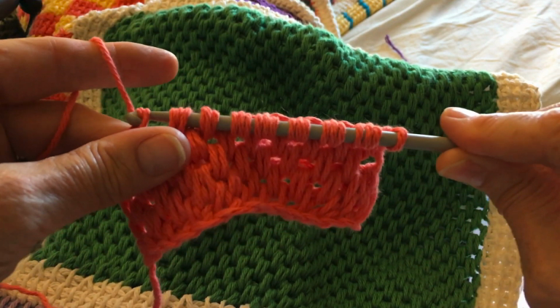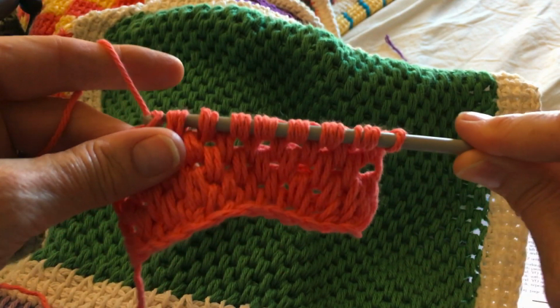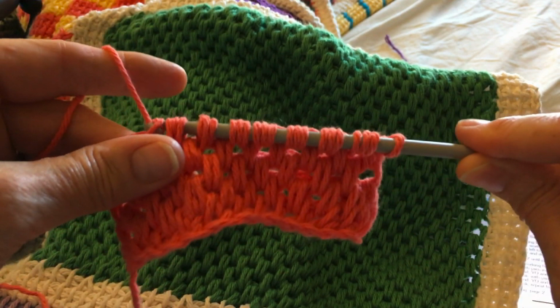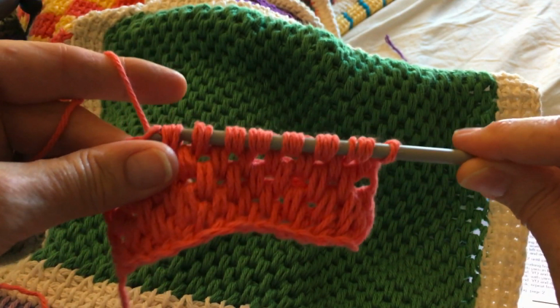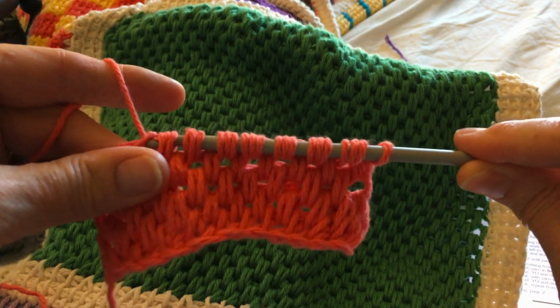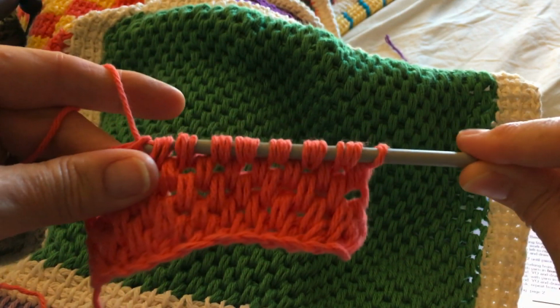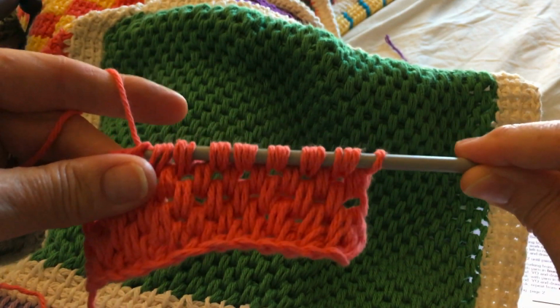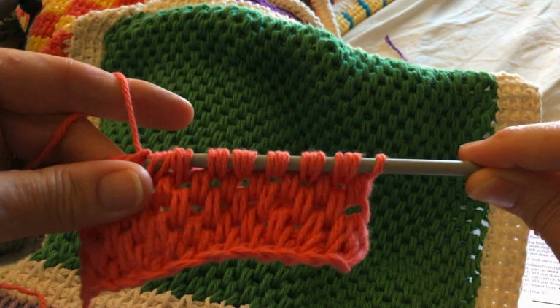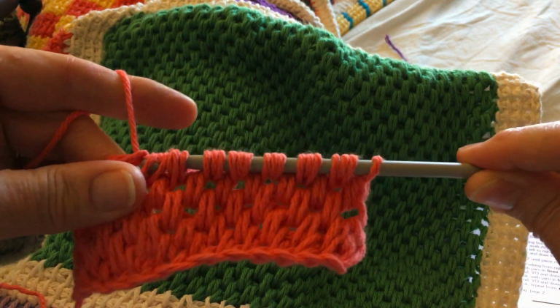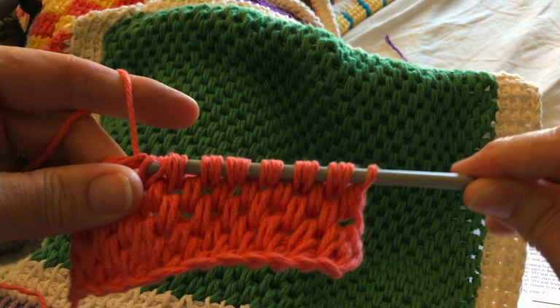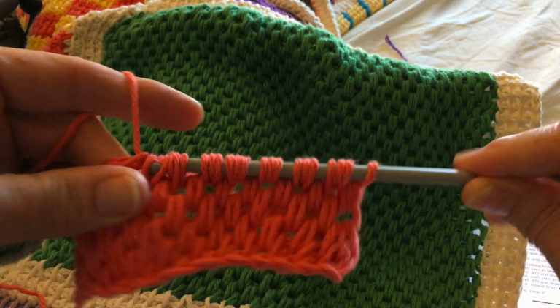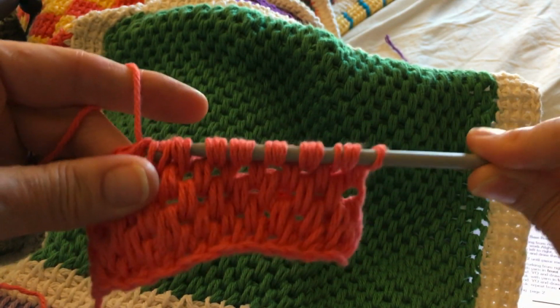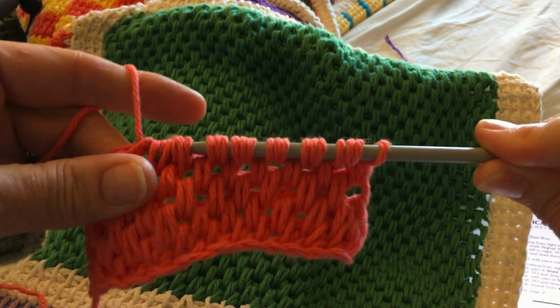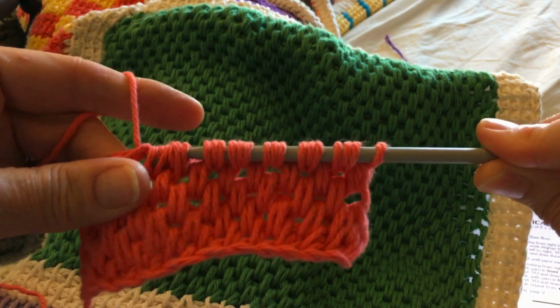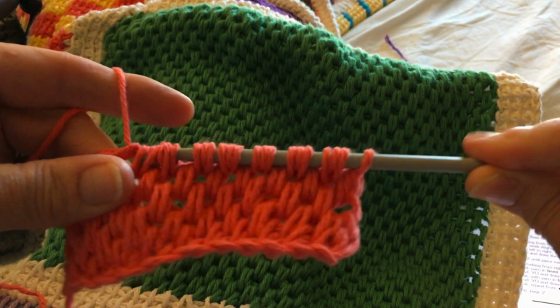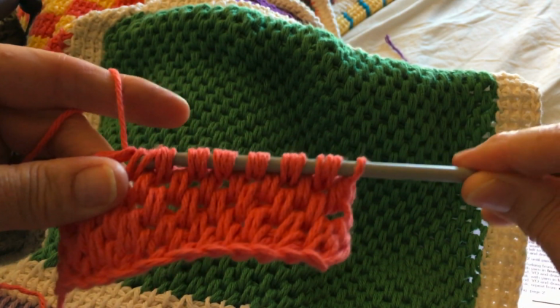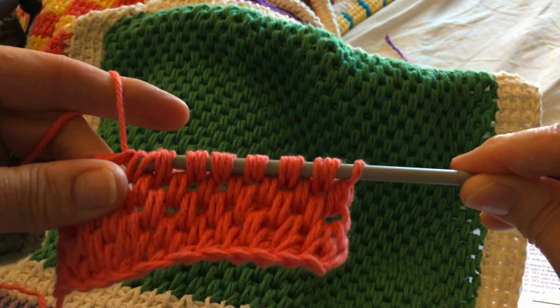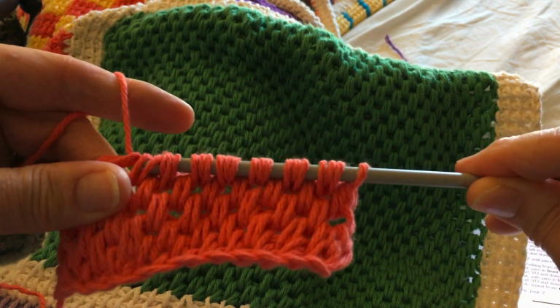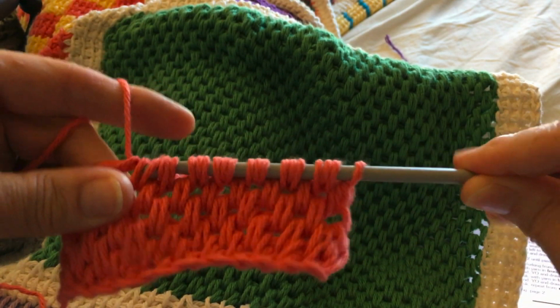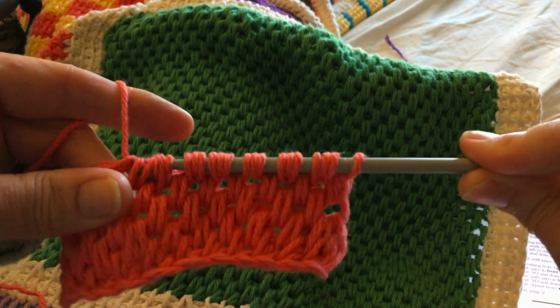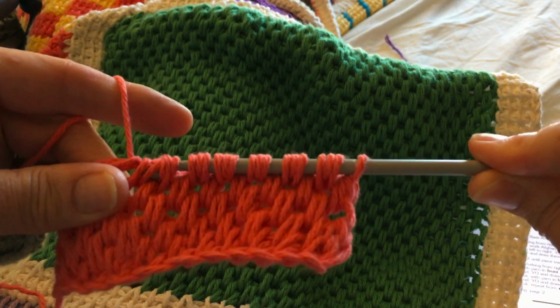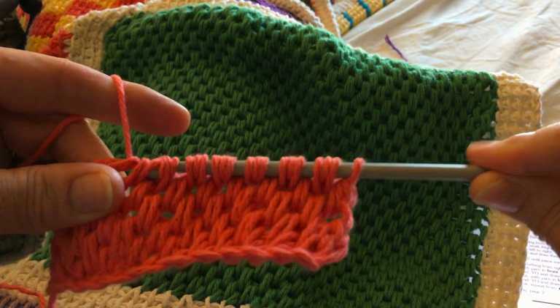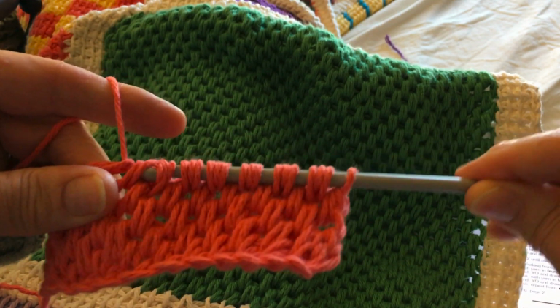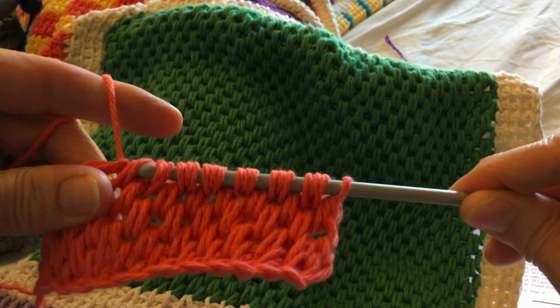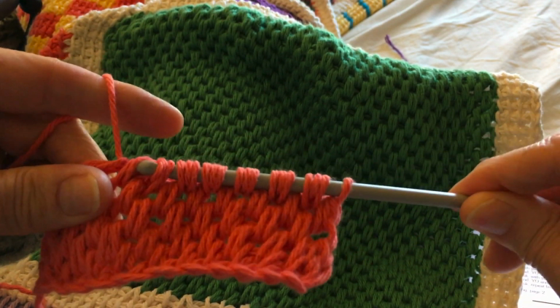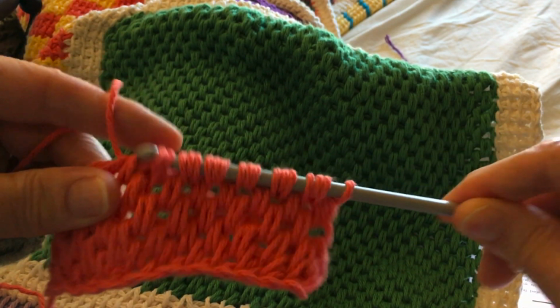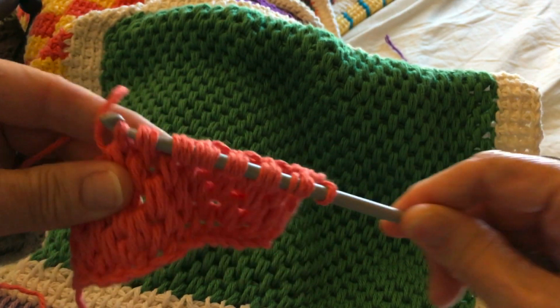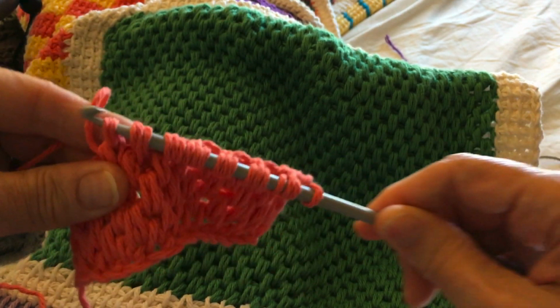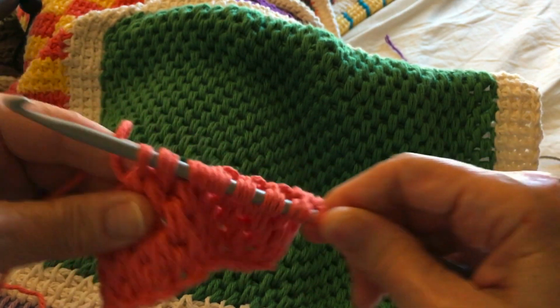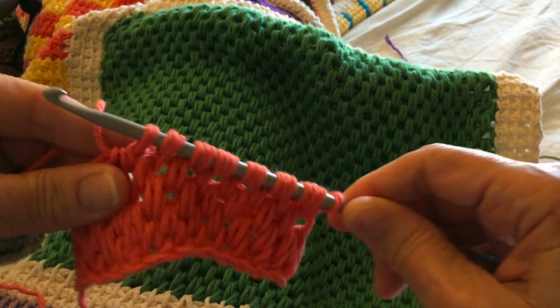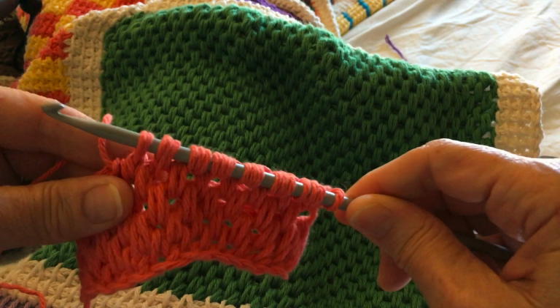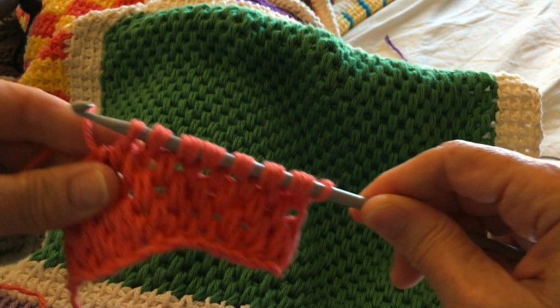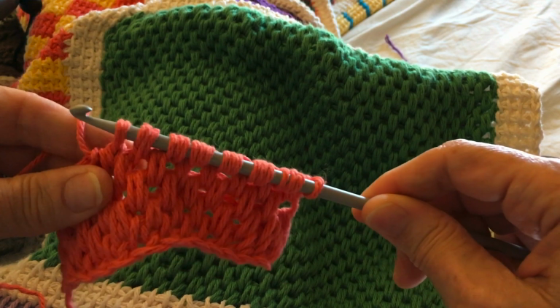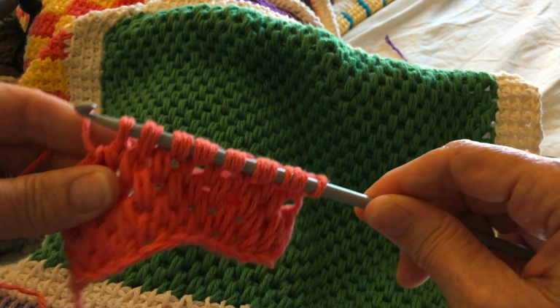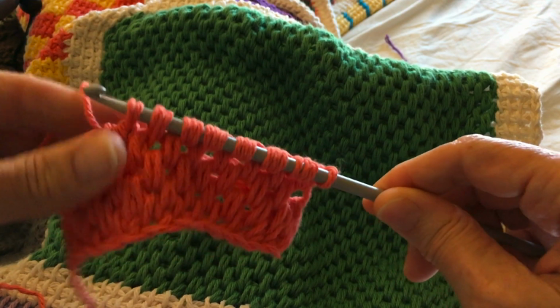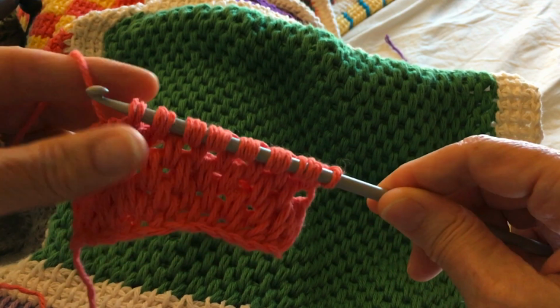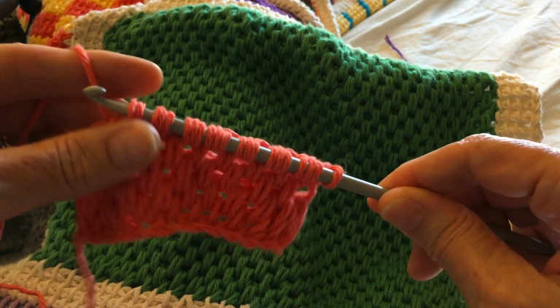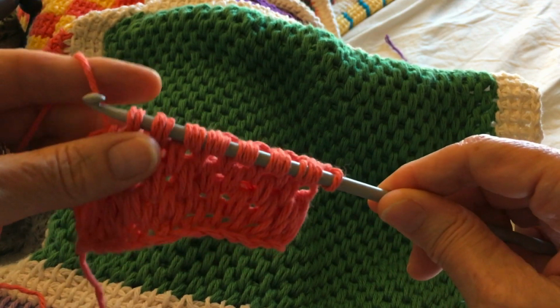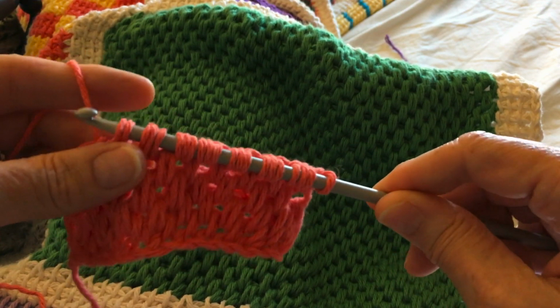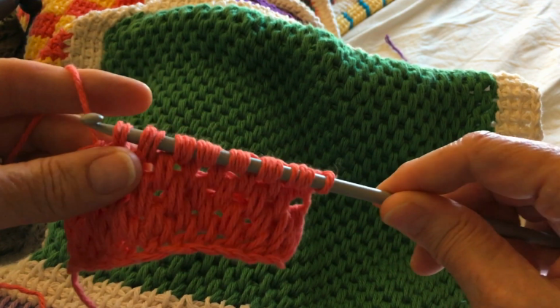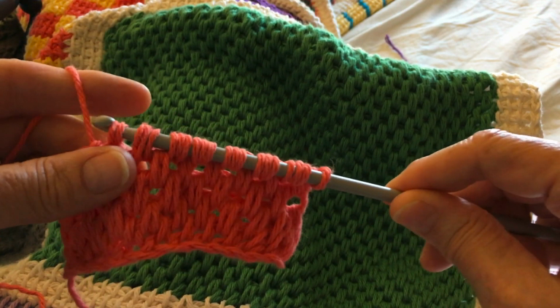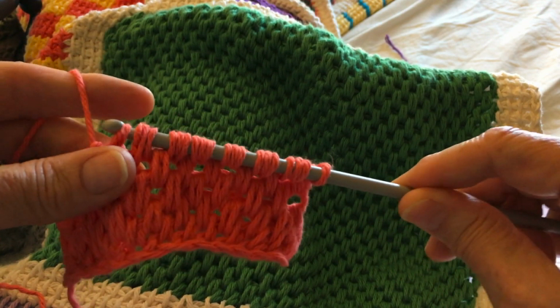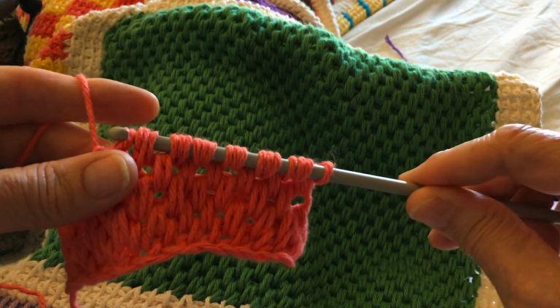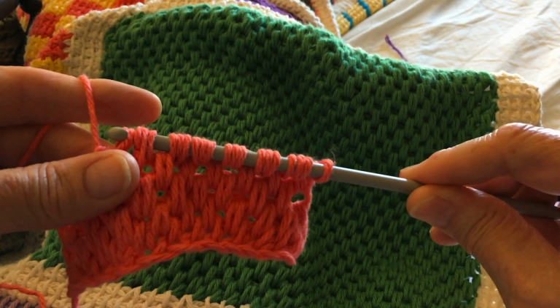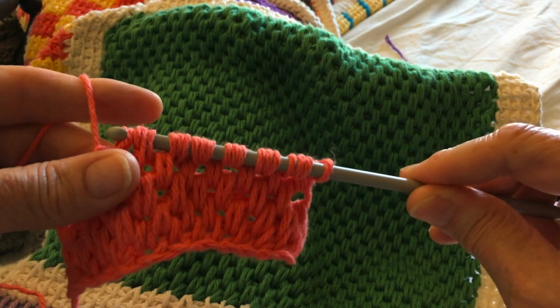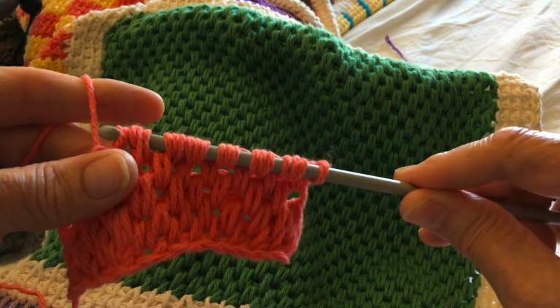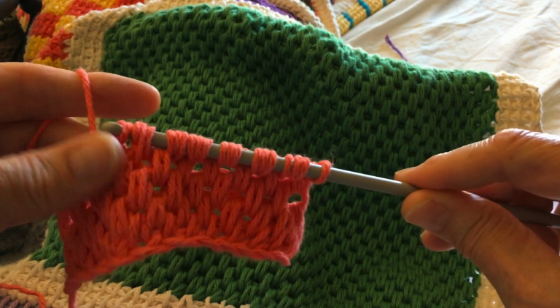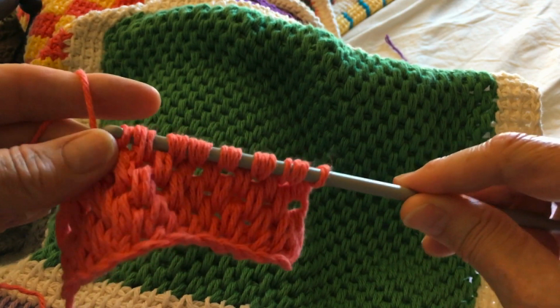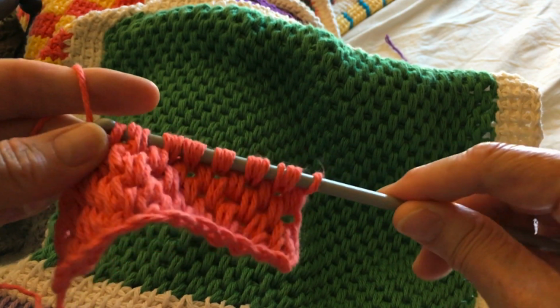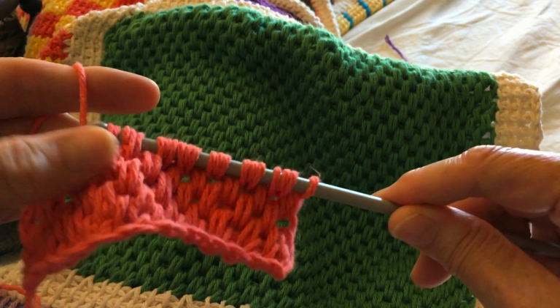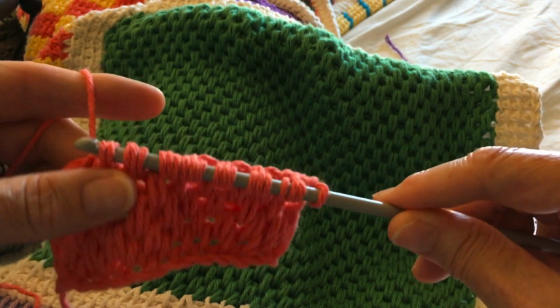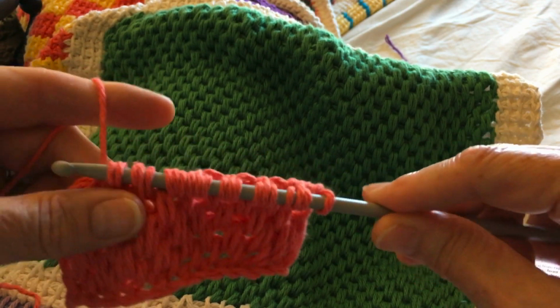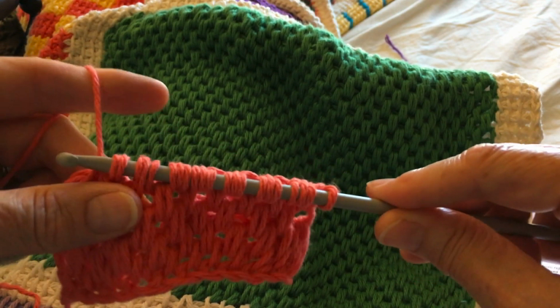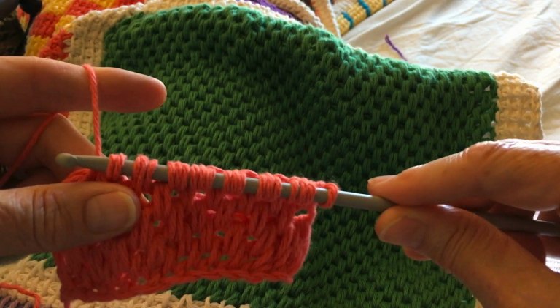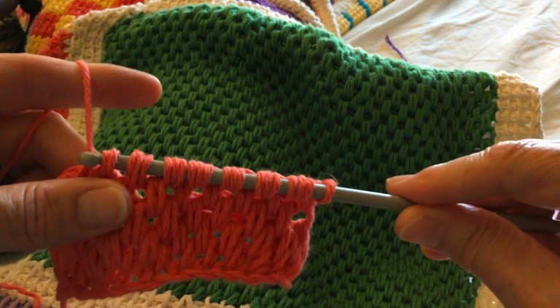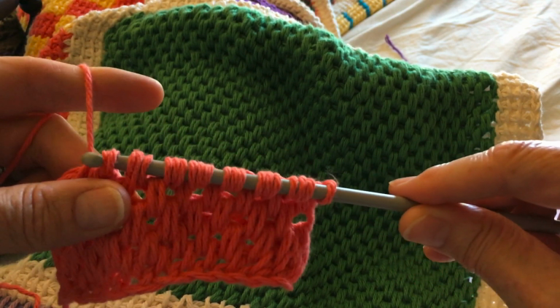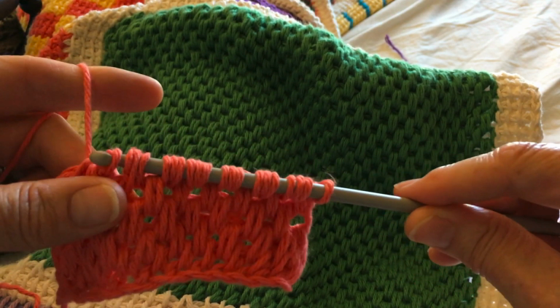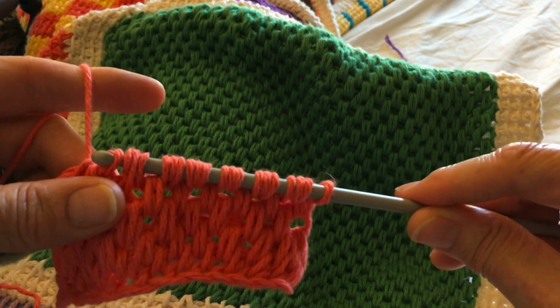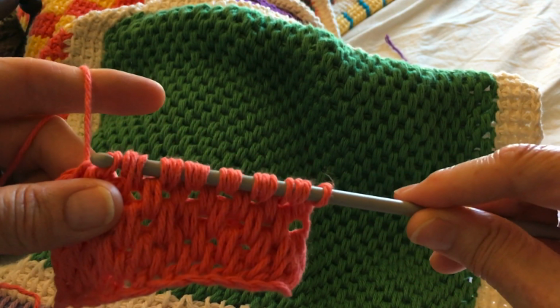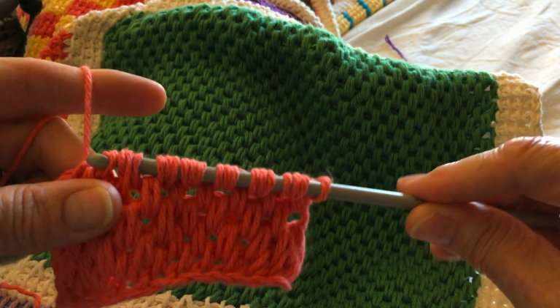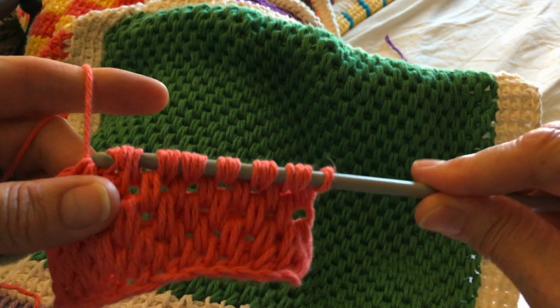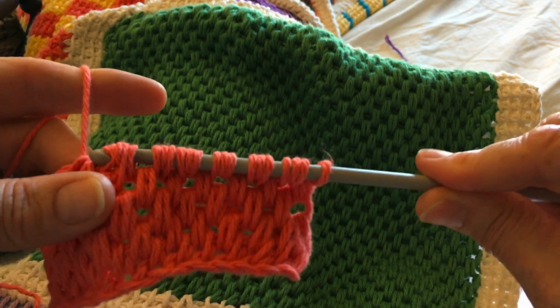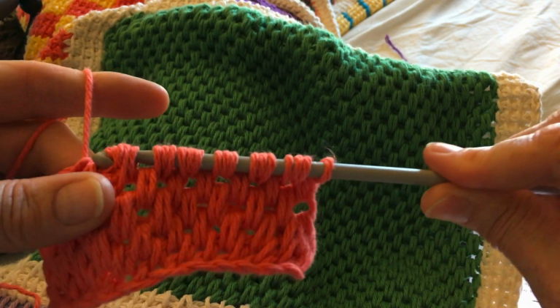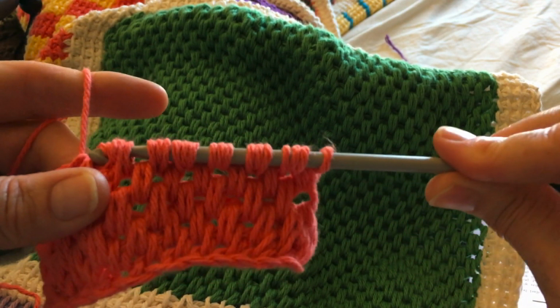And if you're too tight, it's a wrestling match since you're doing multiple stitches in each group.